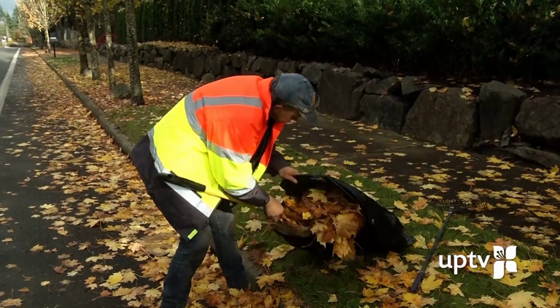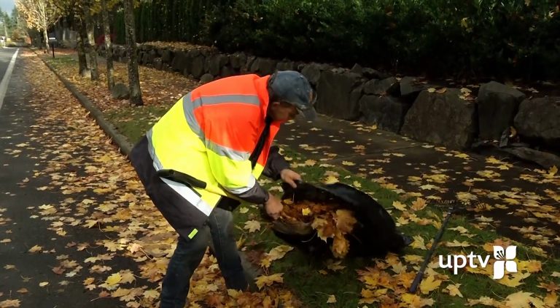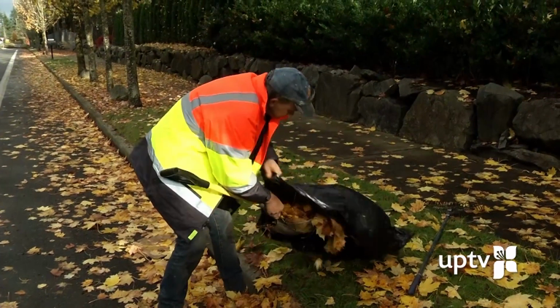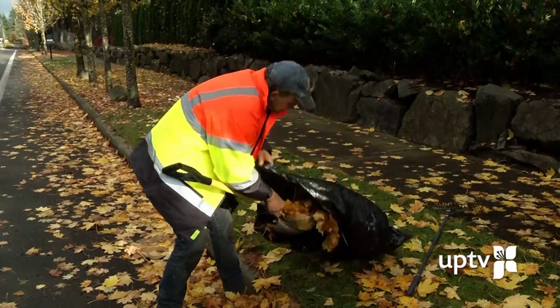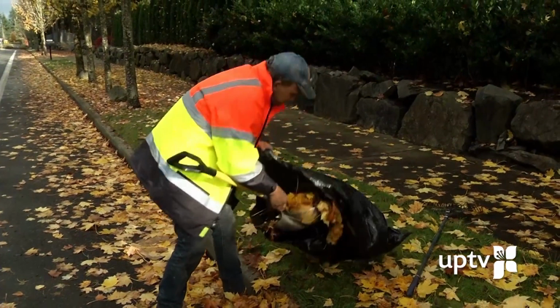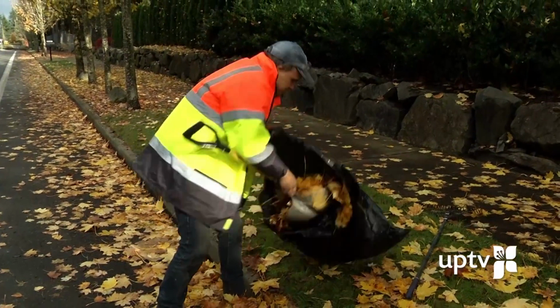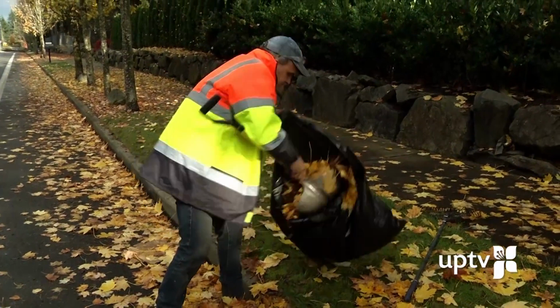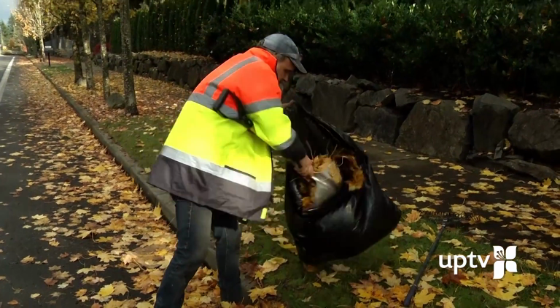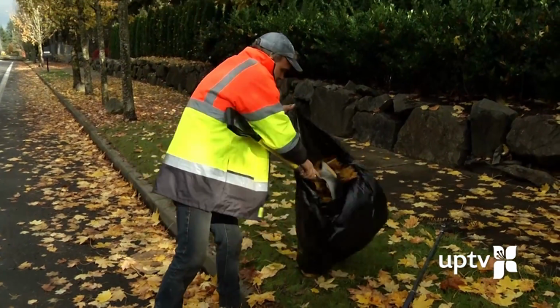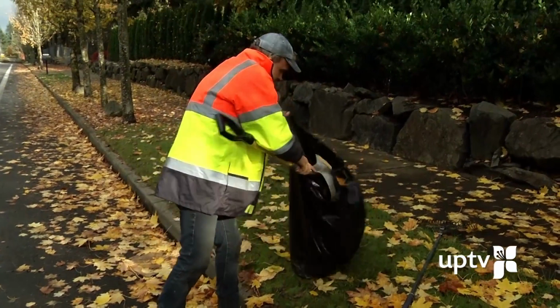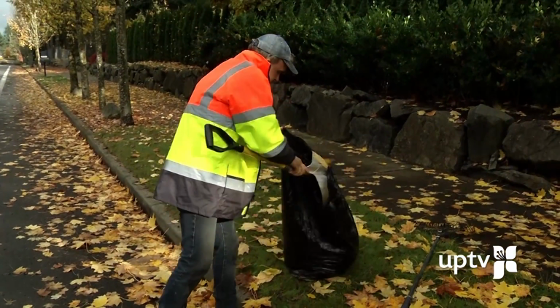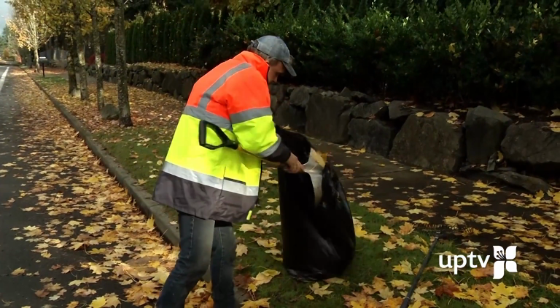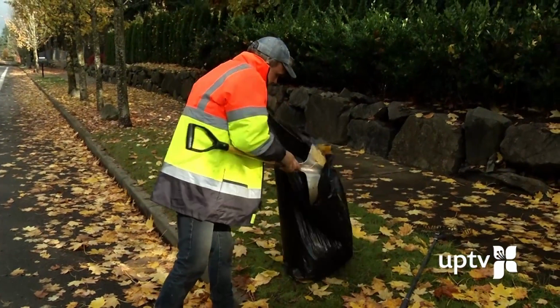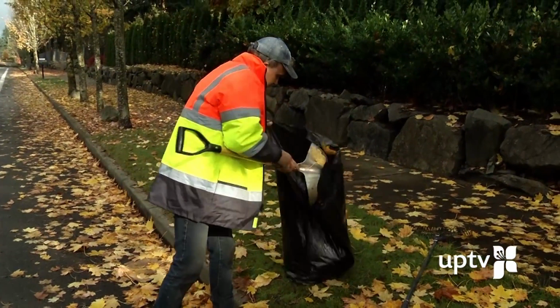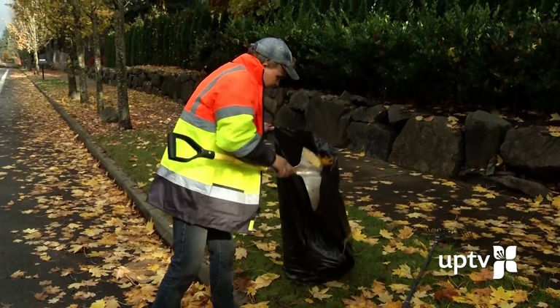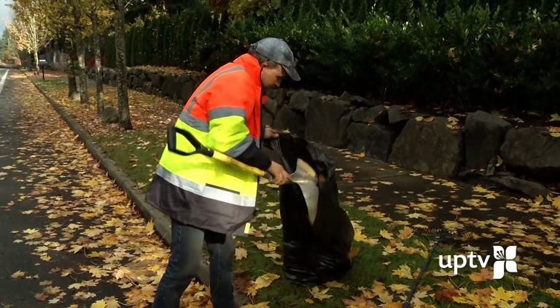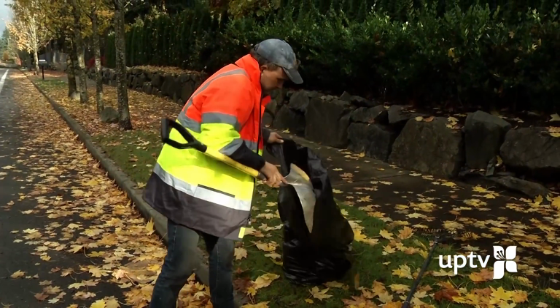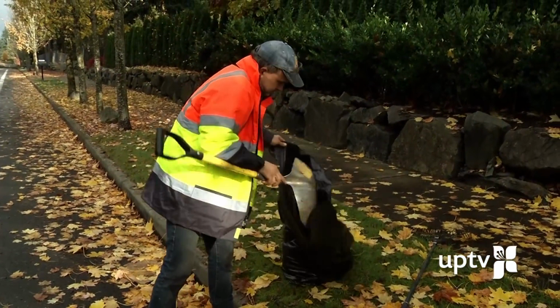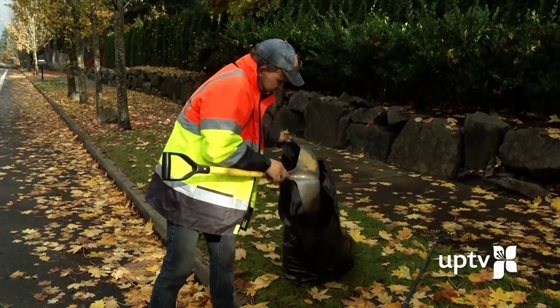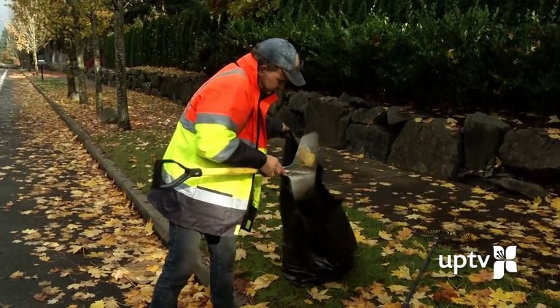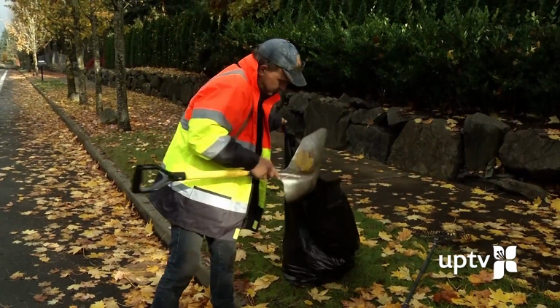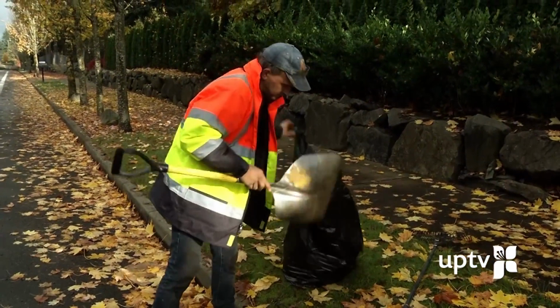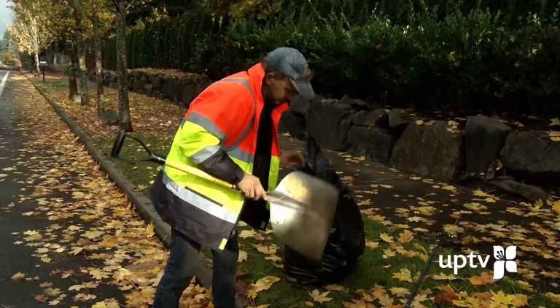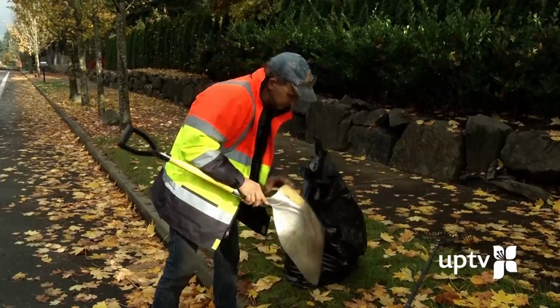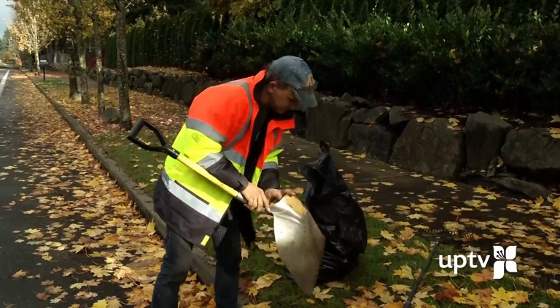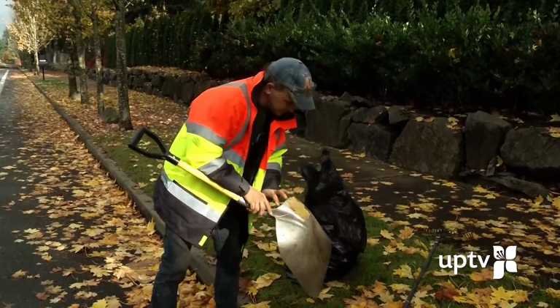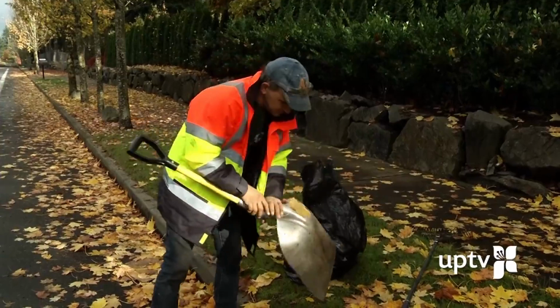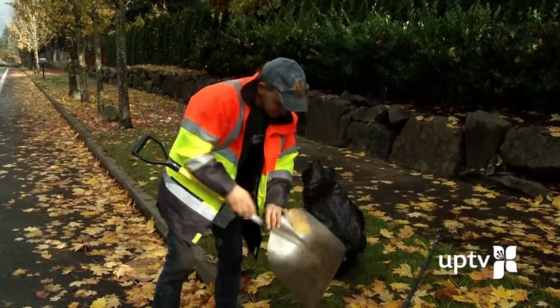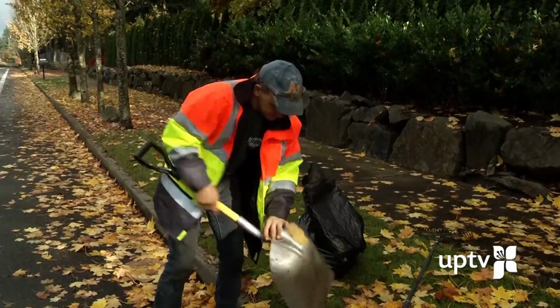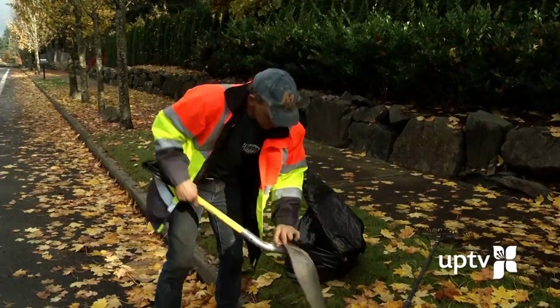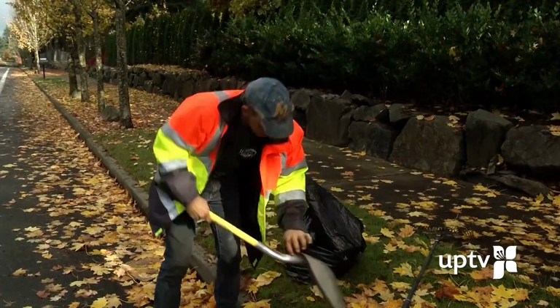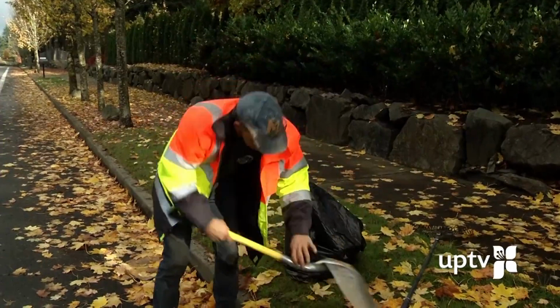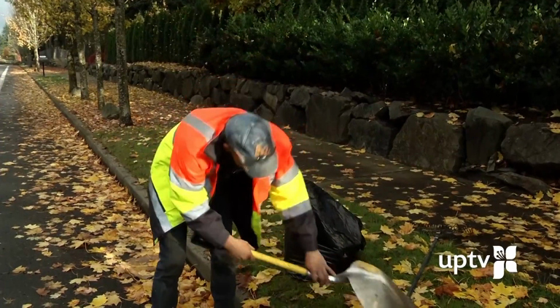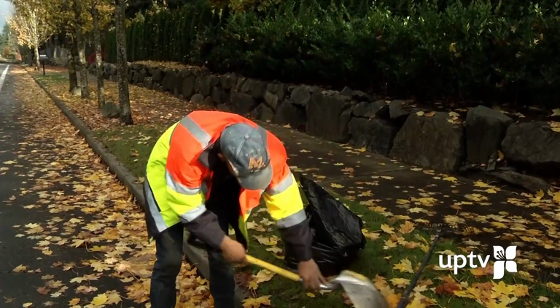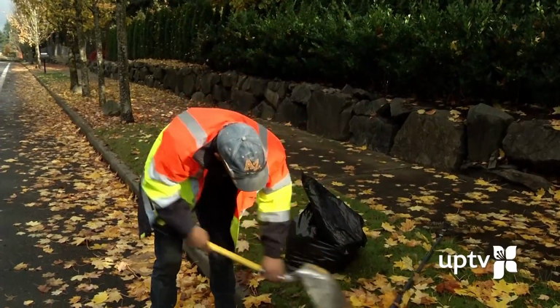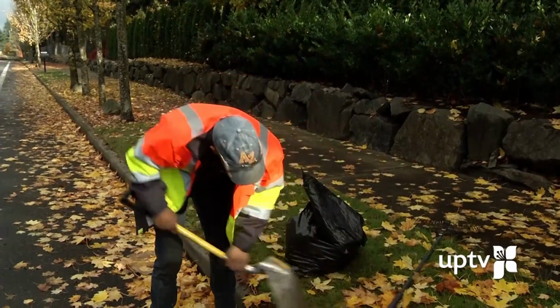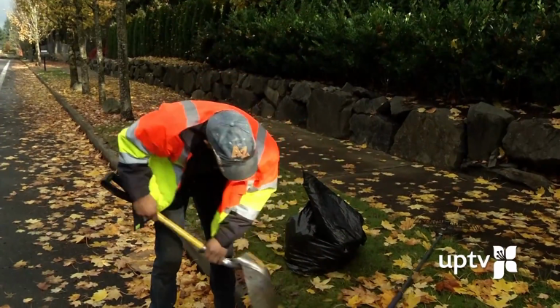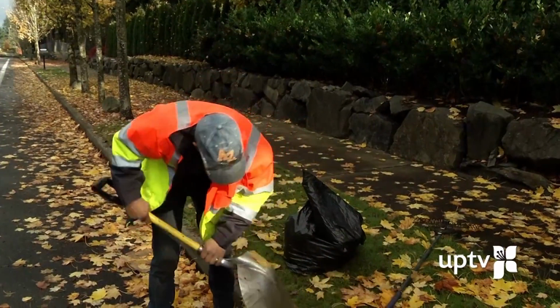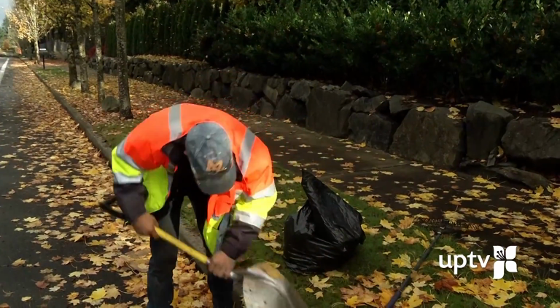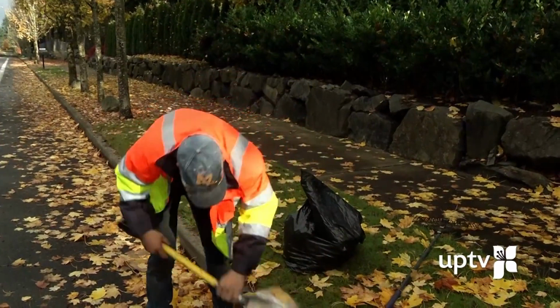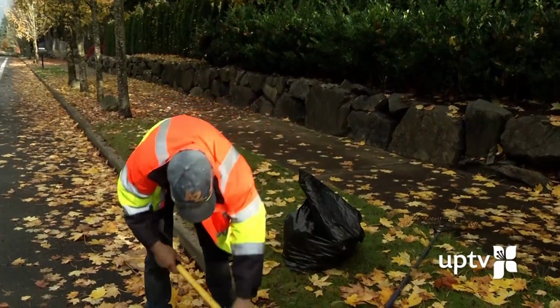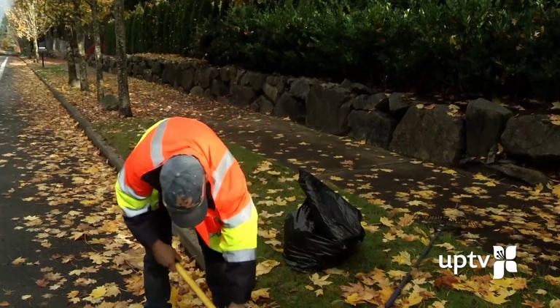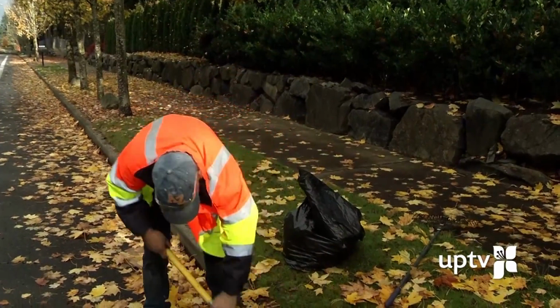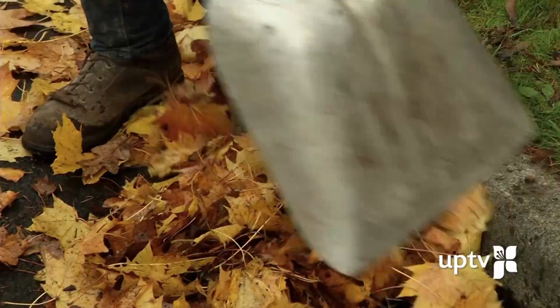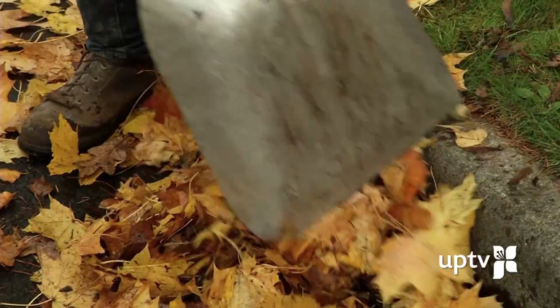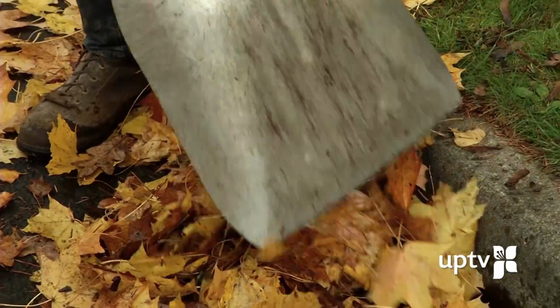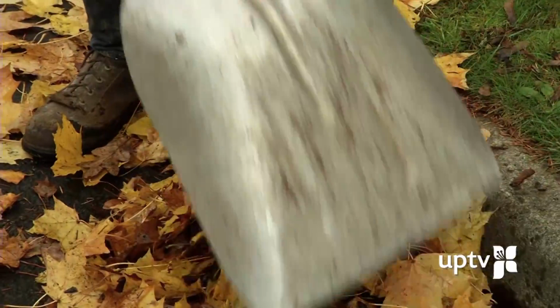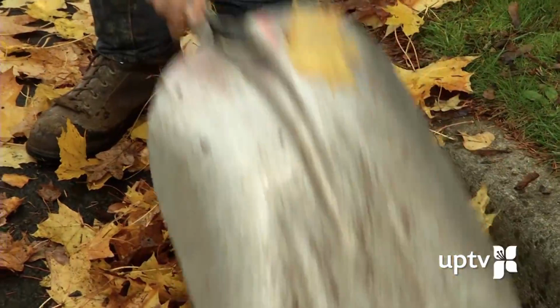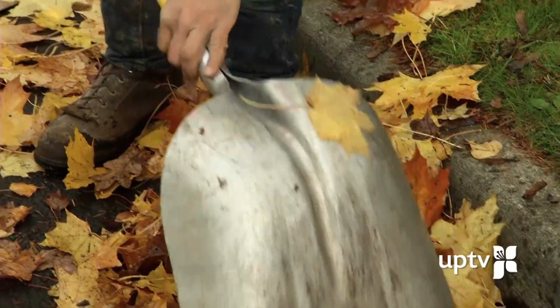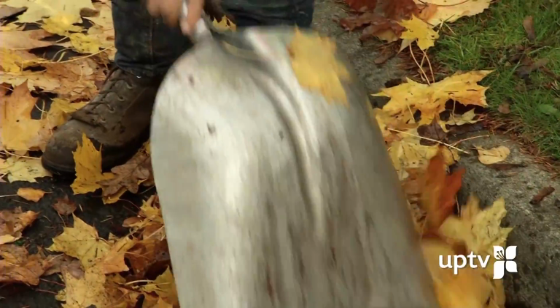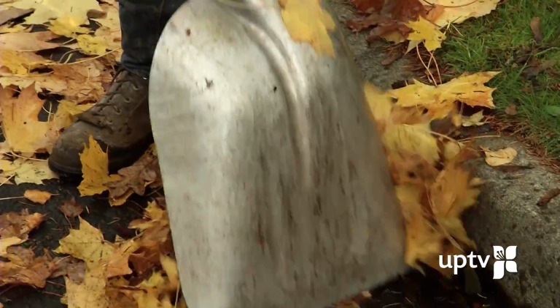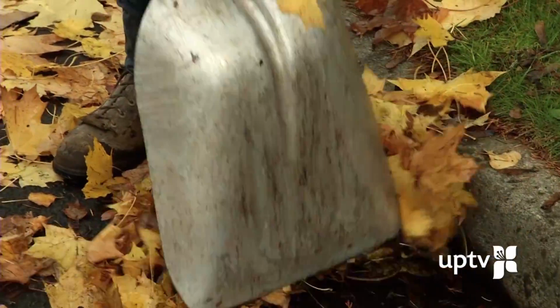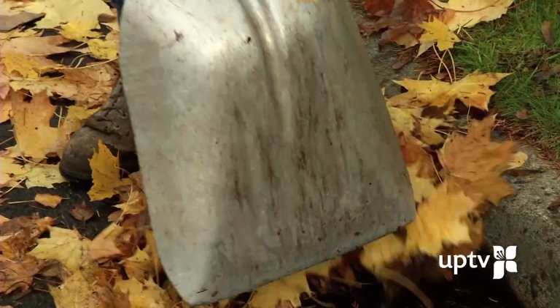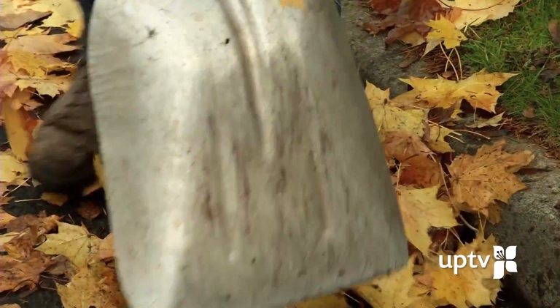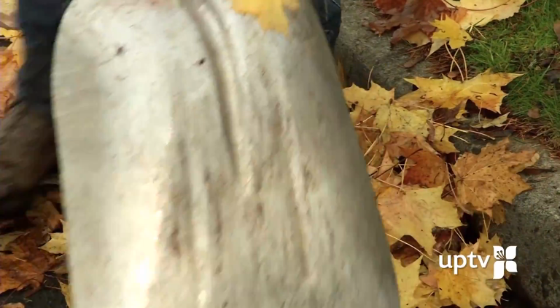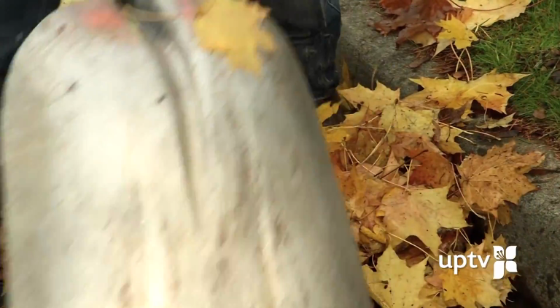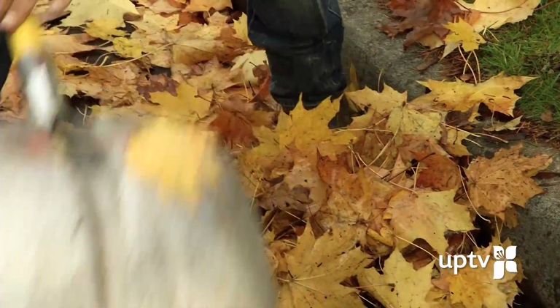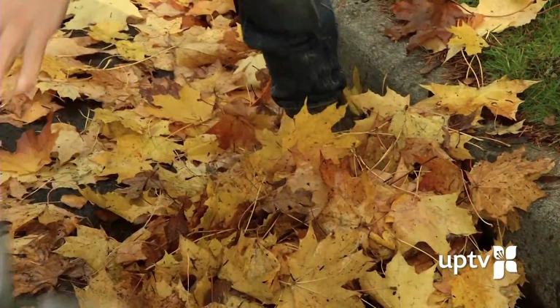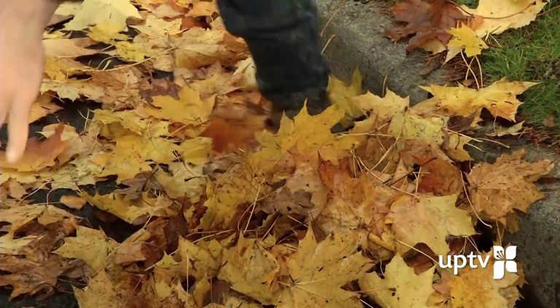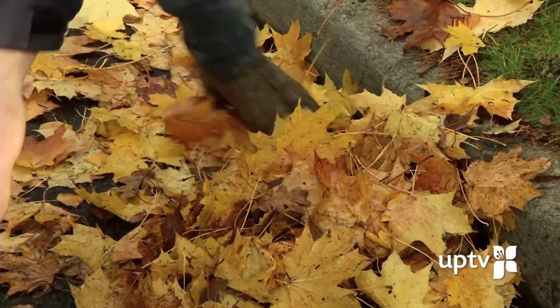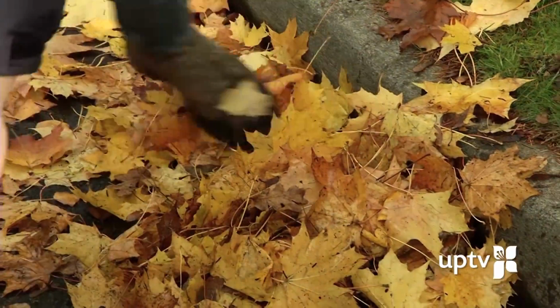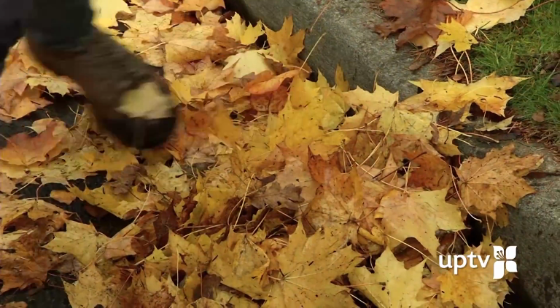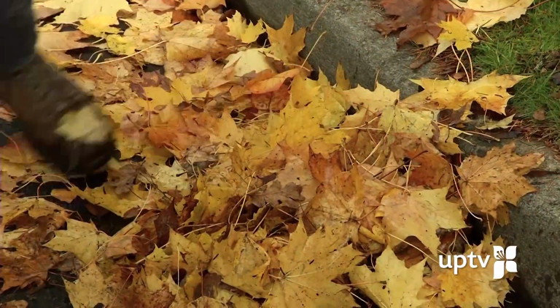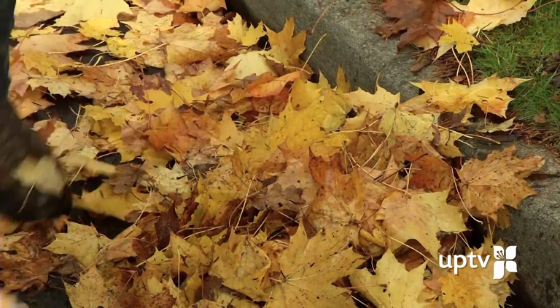People that do clean the basins will leave the pile right next to the basin, and the next time the wind blows or the rain comes, it just clogs the basin again.